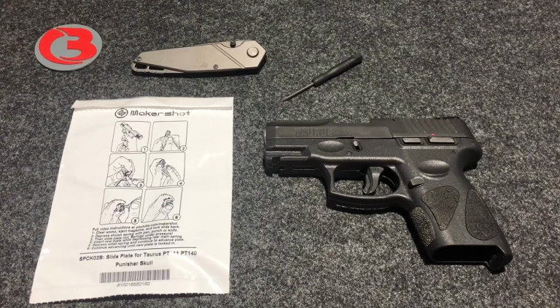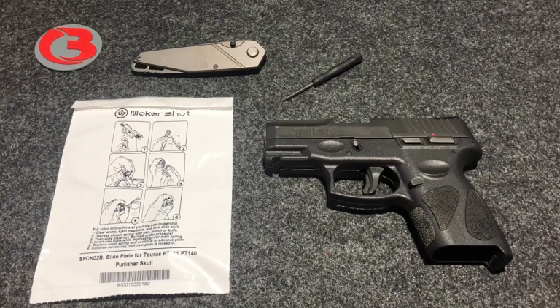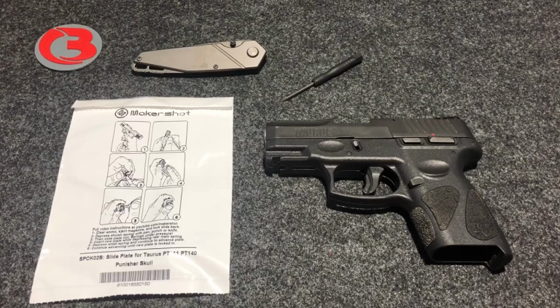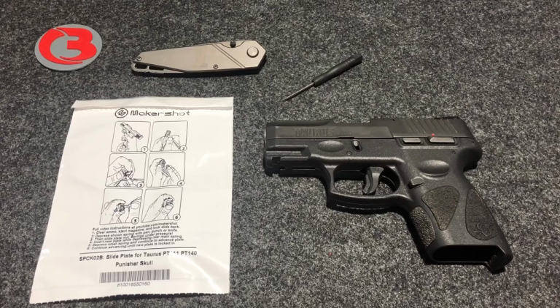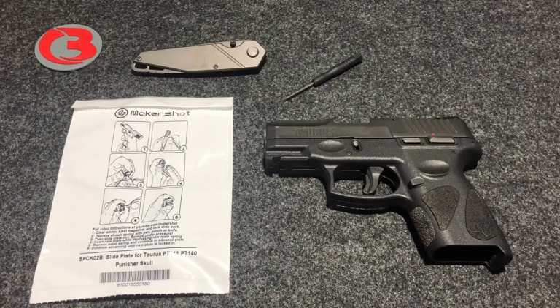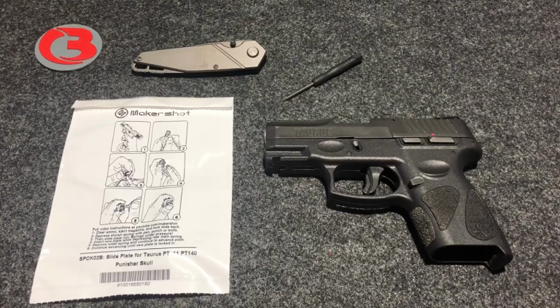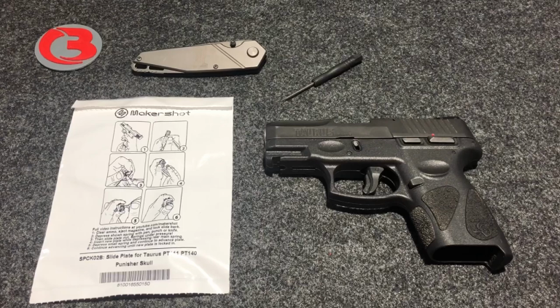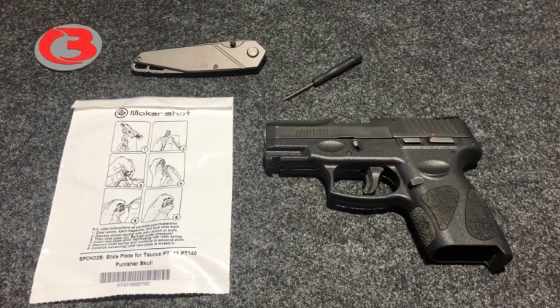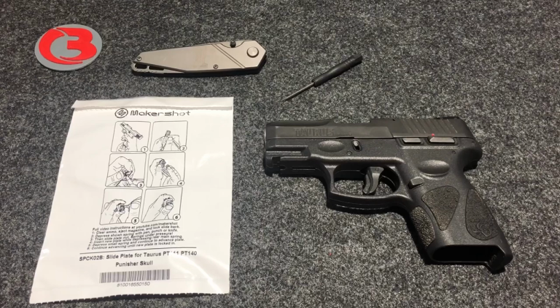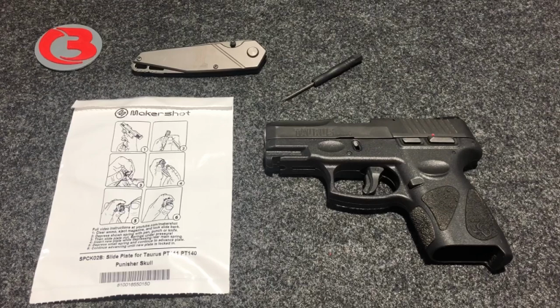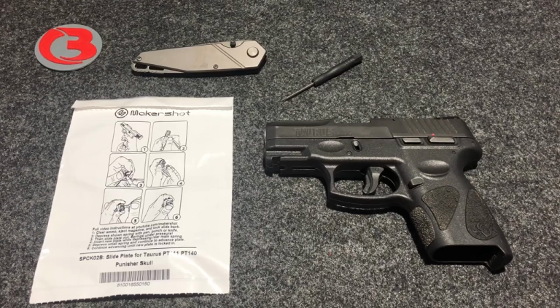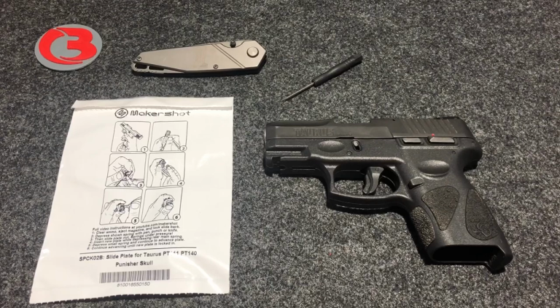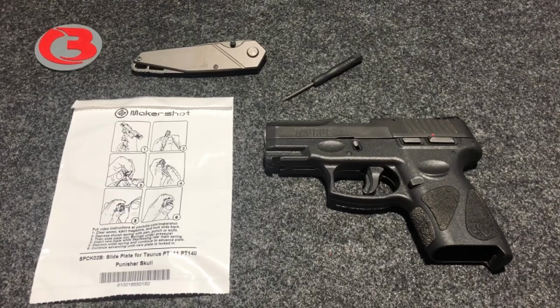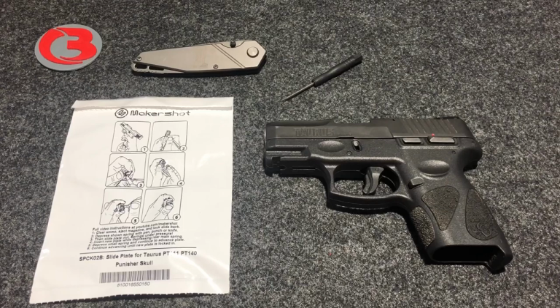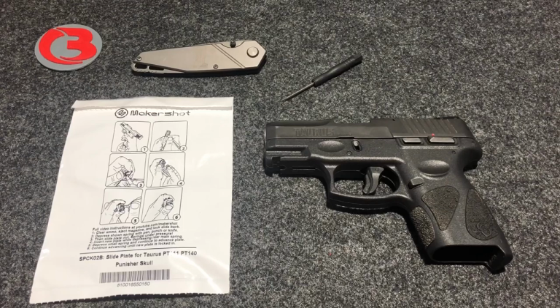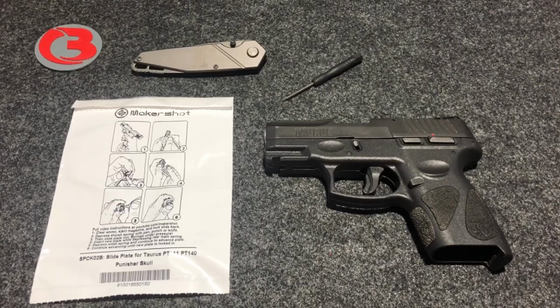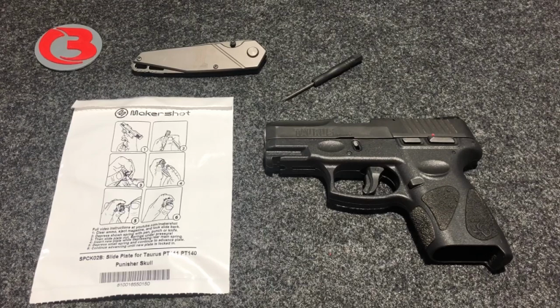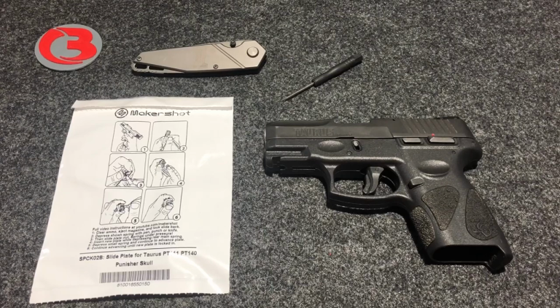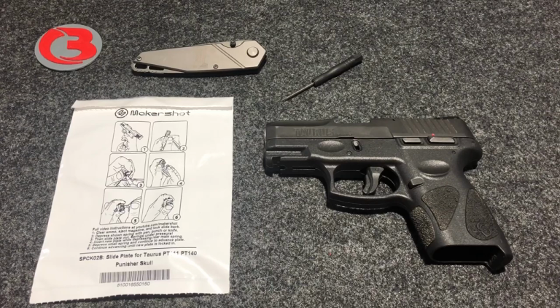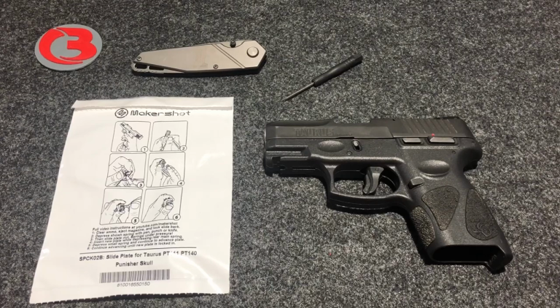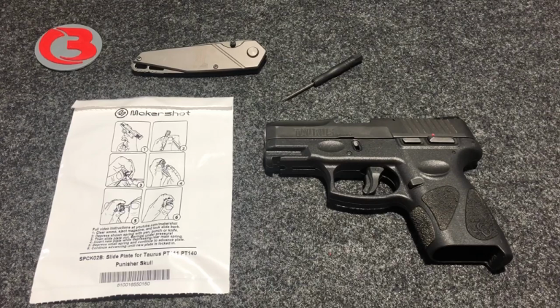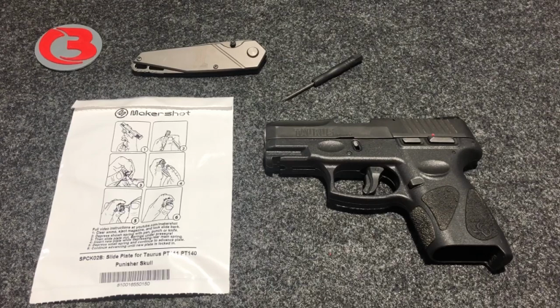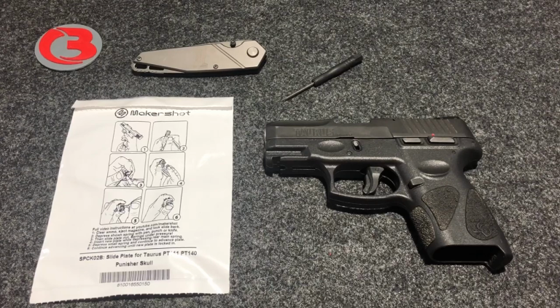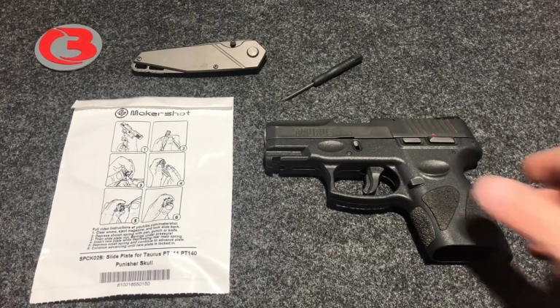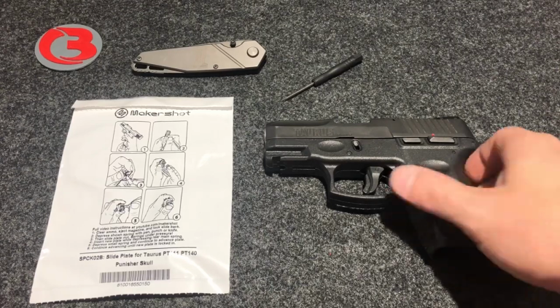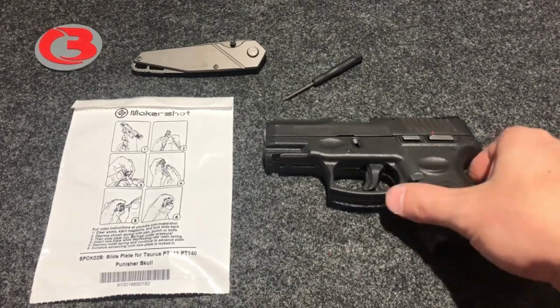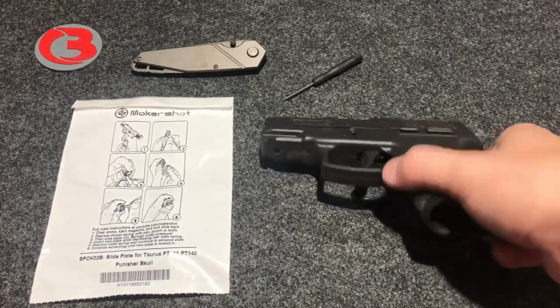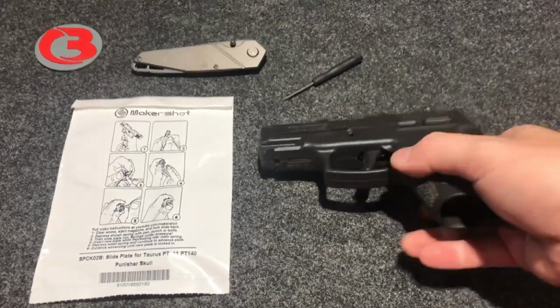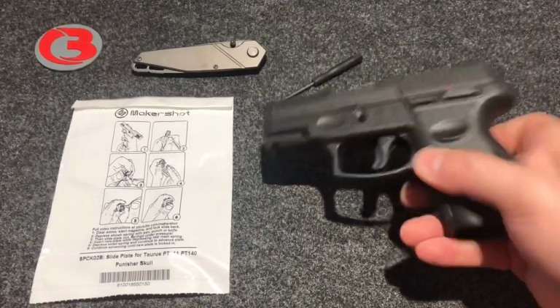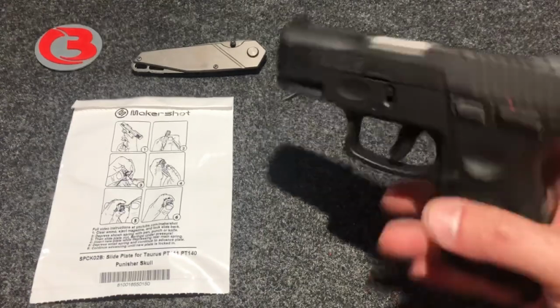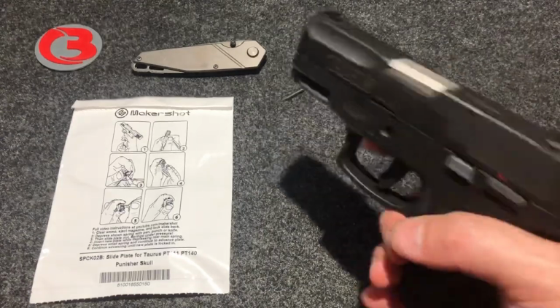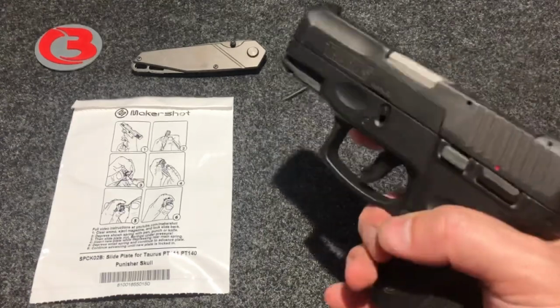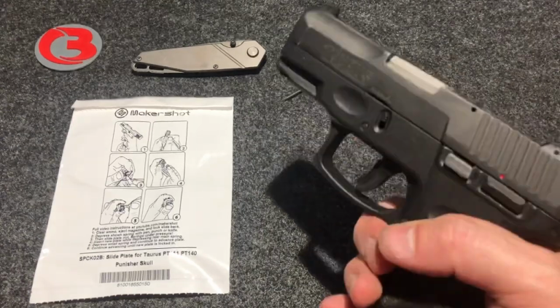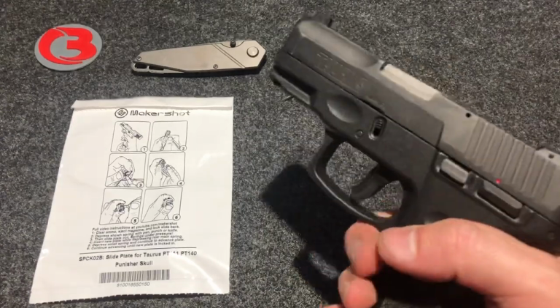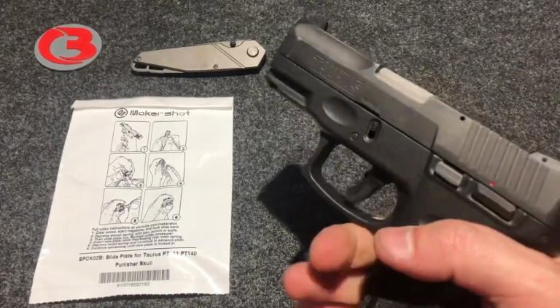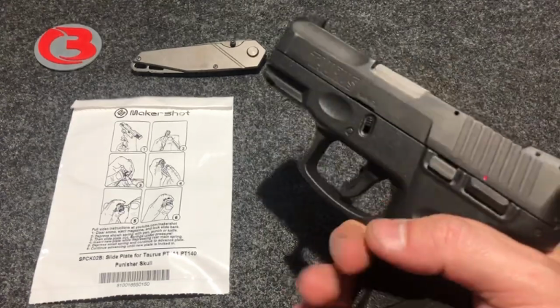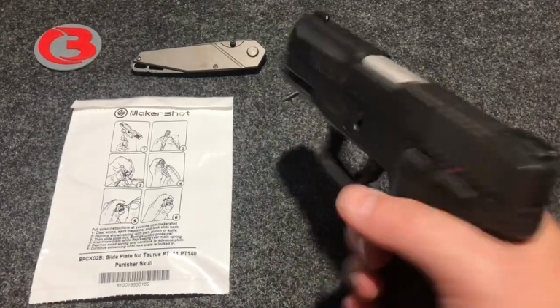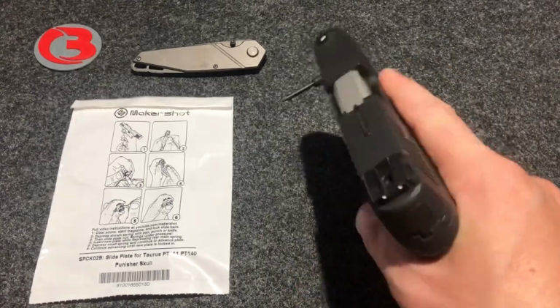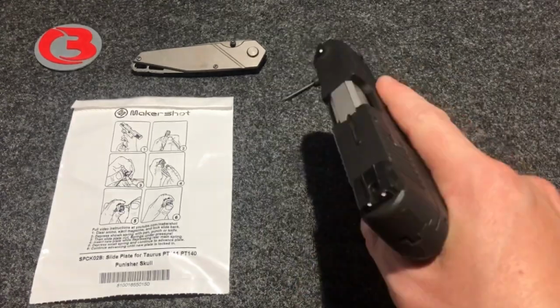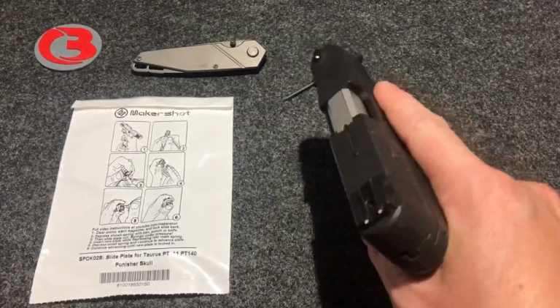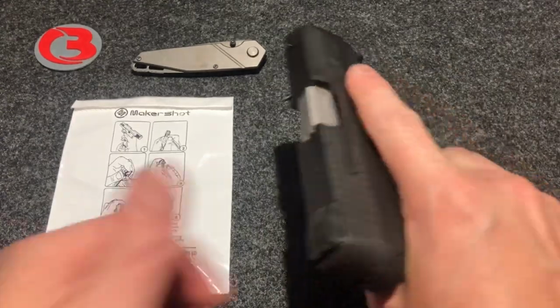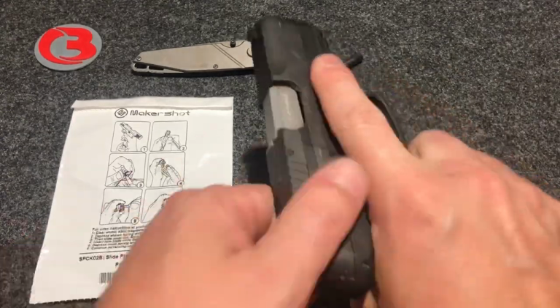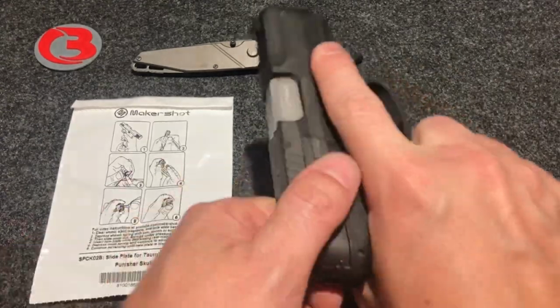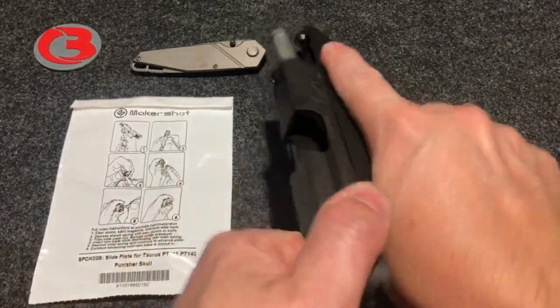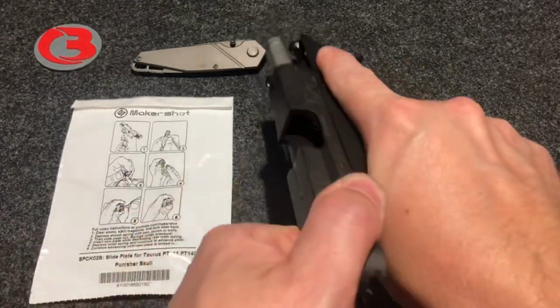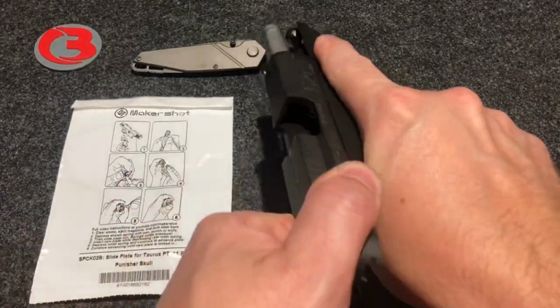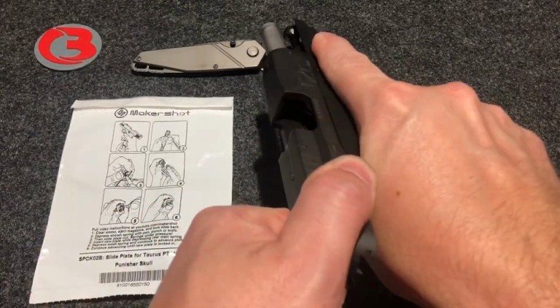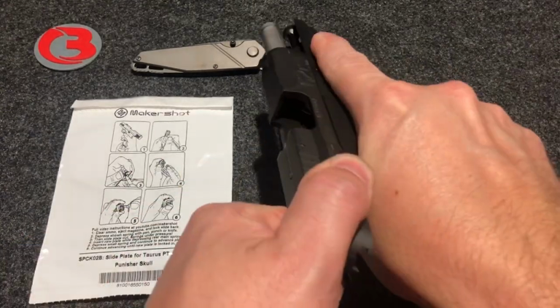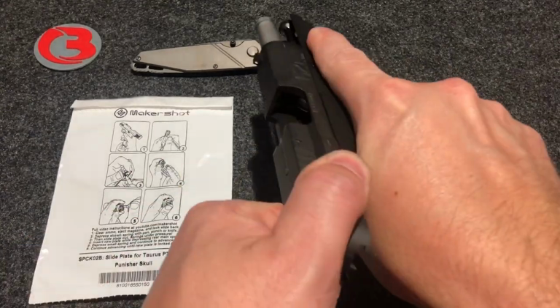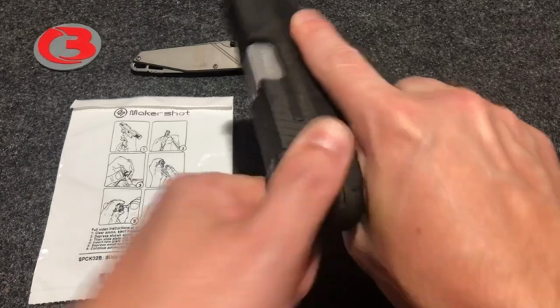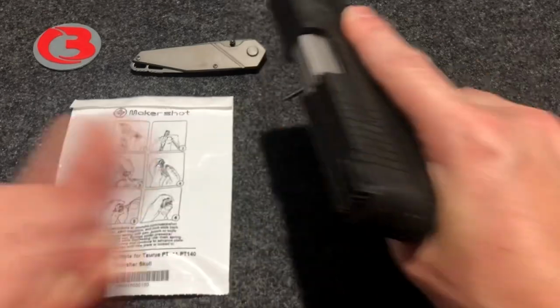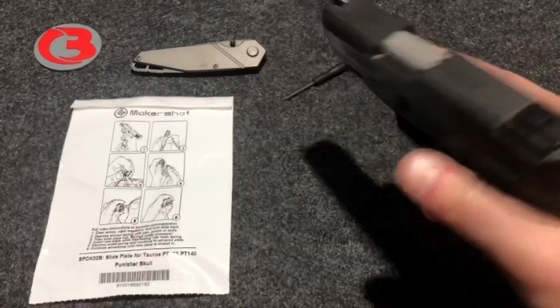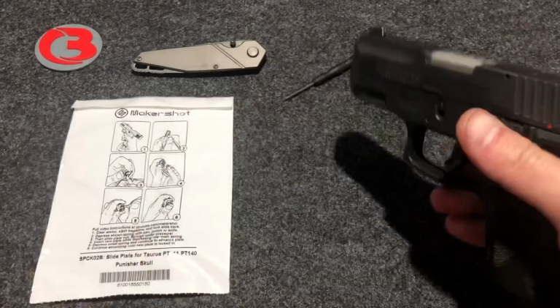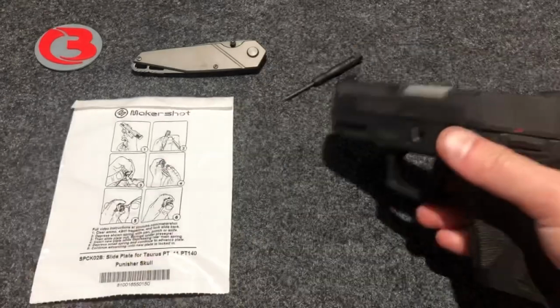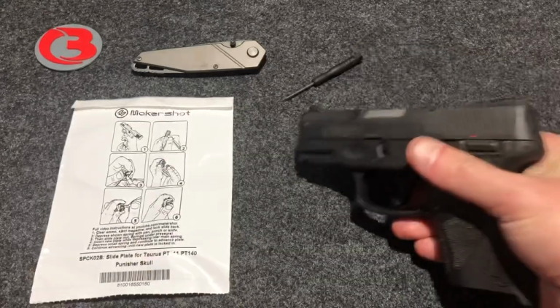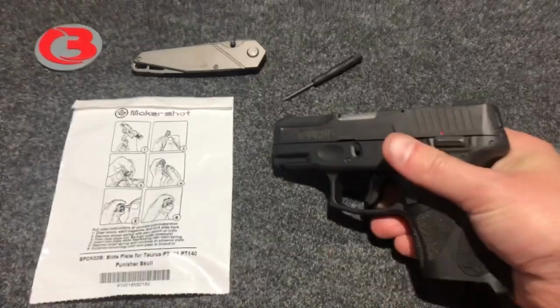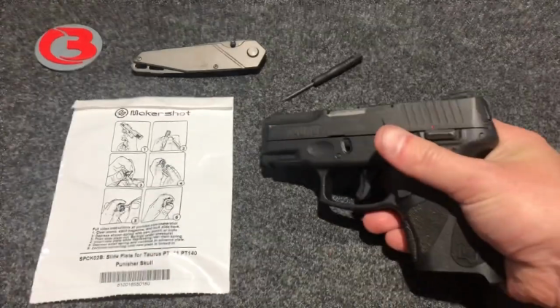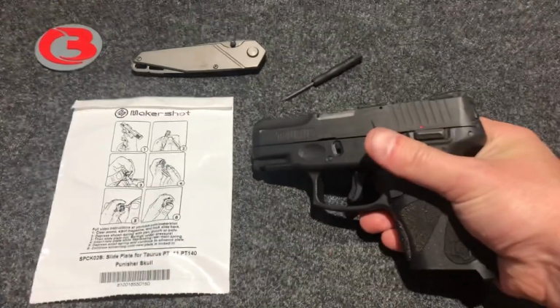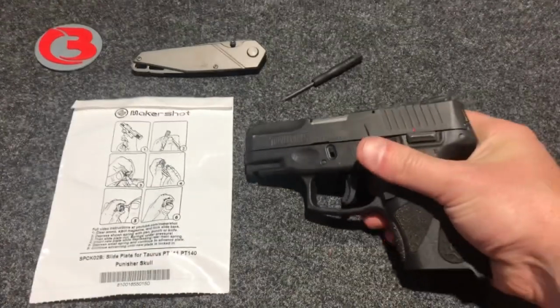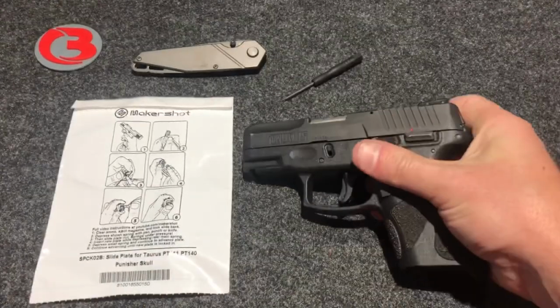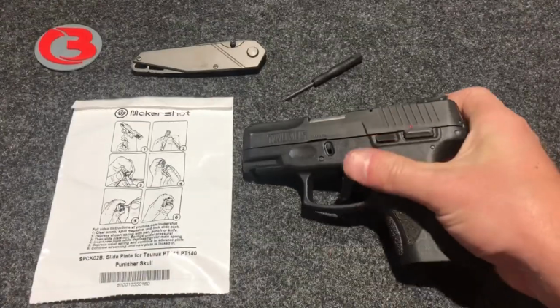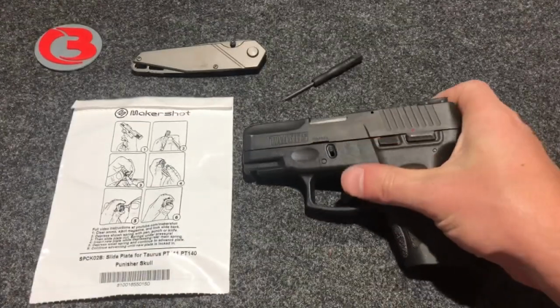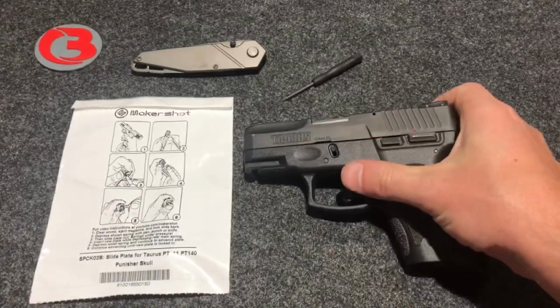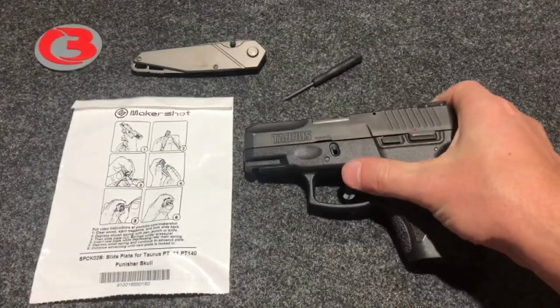Hi guys, this is Bloody Wheels. Today we are here with the Taurus G2C. This firearm is safety checked.